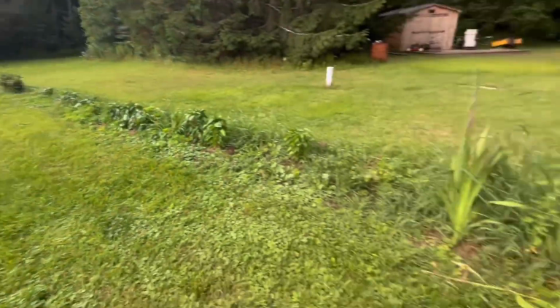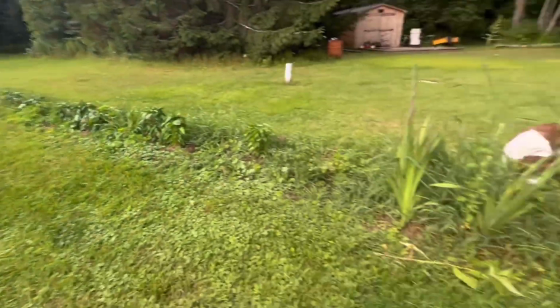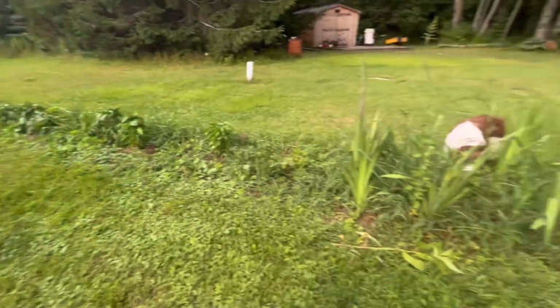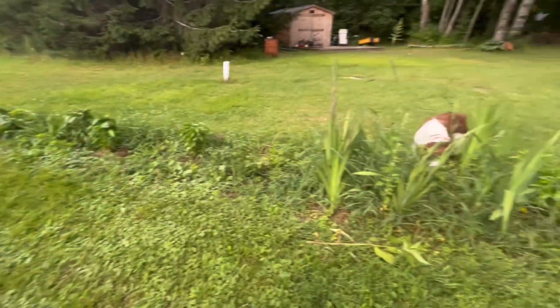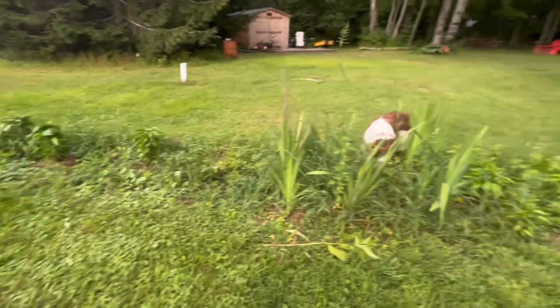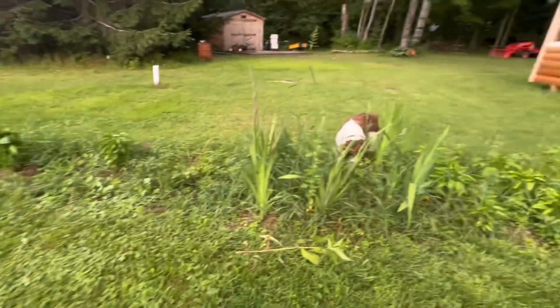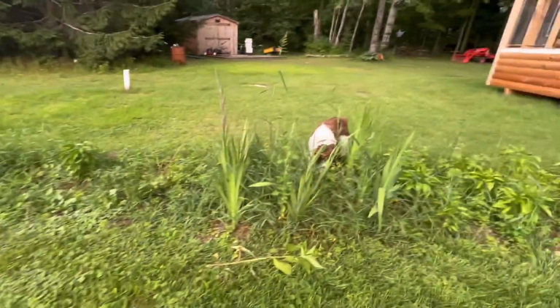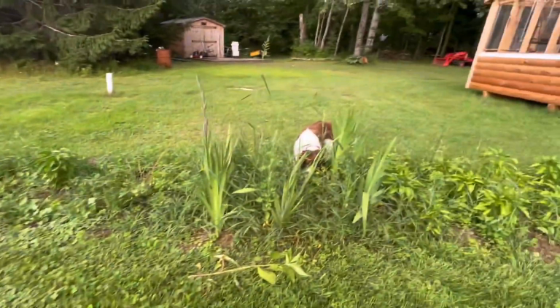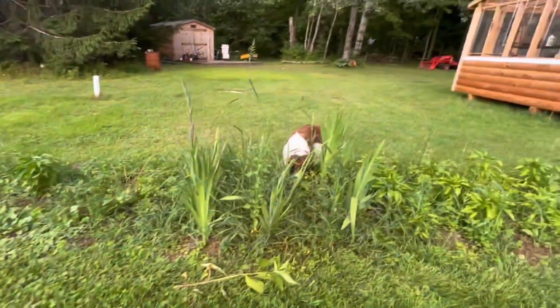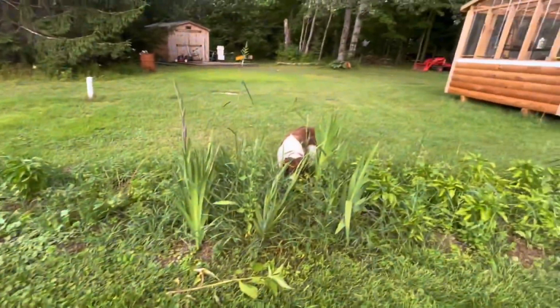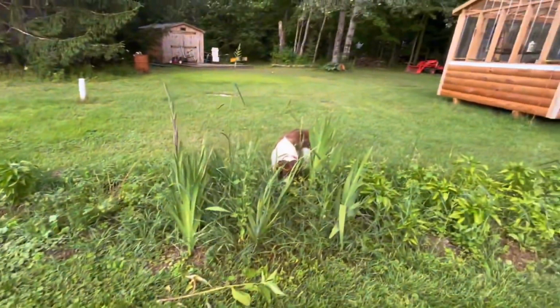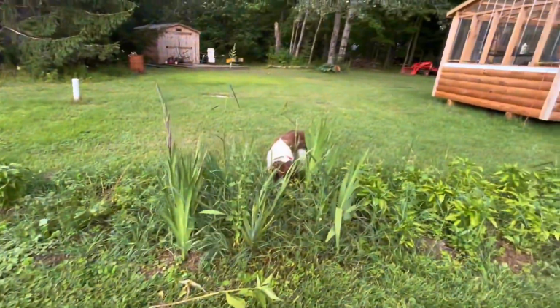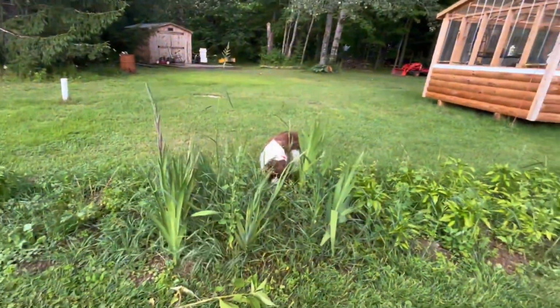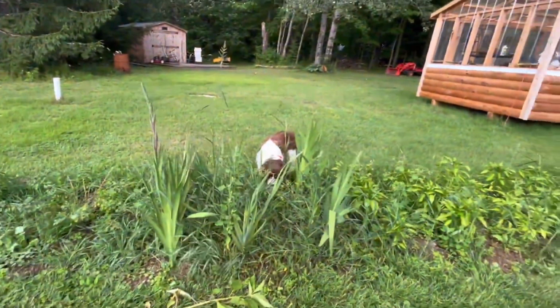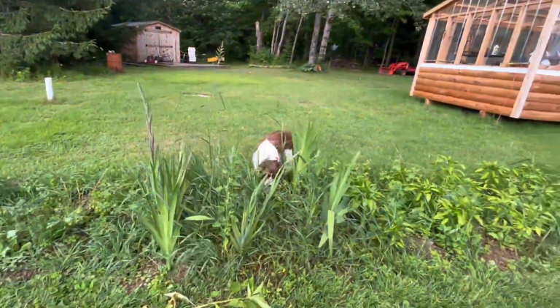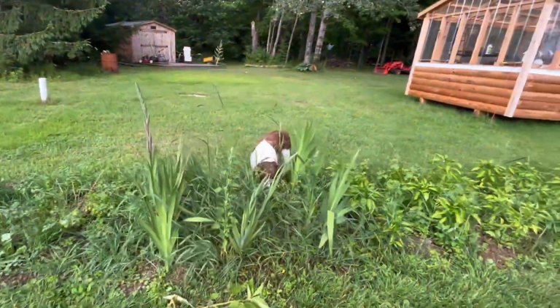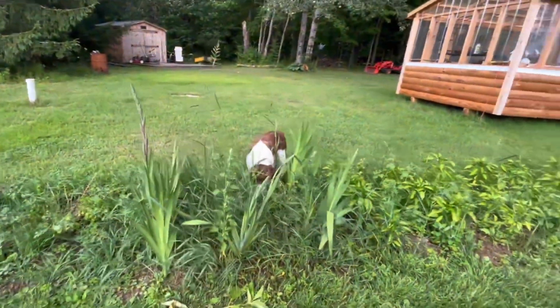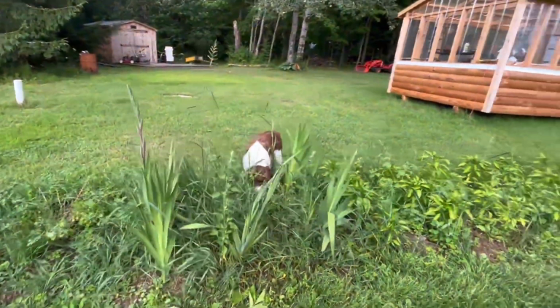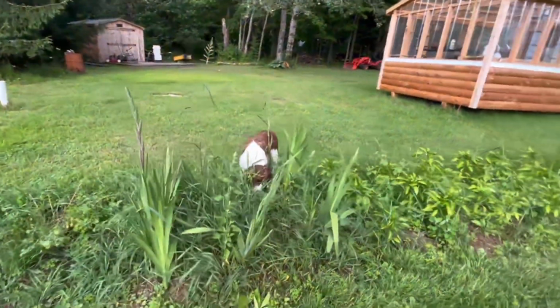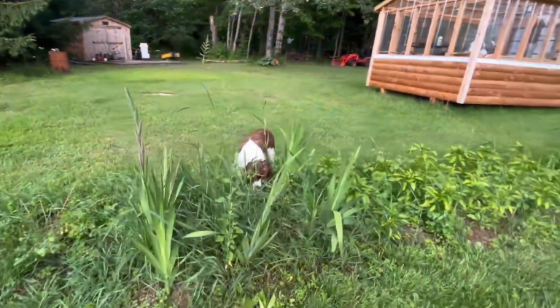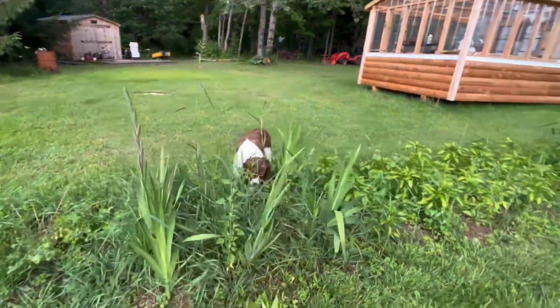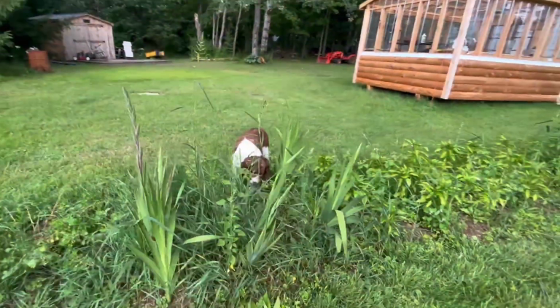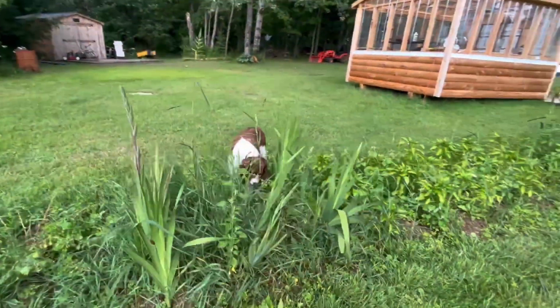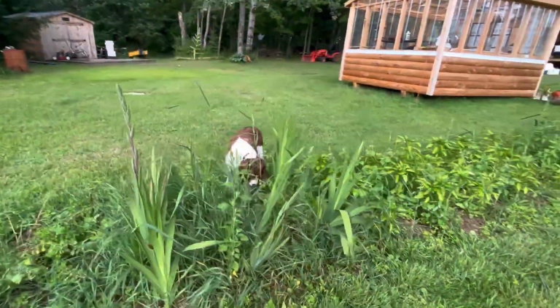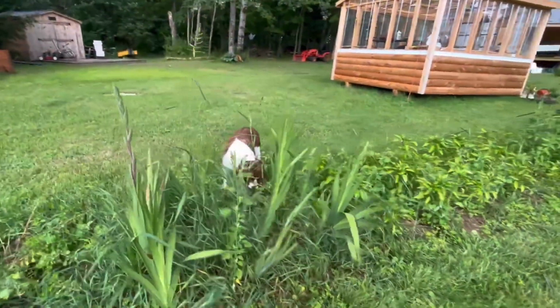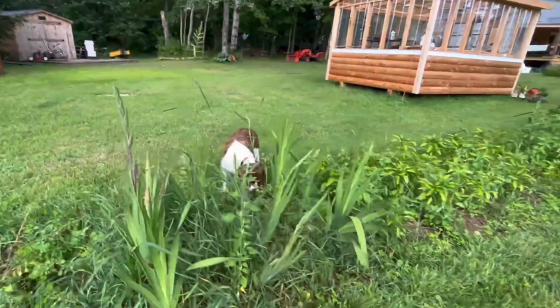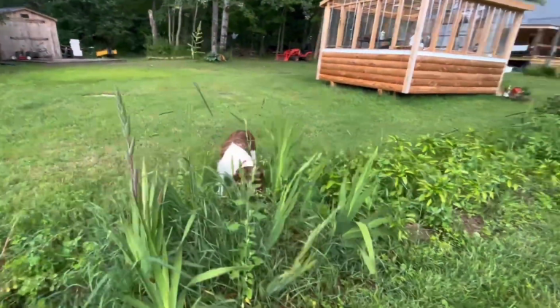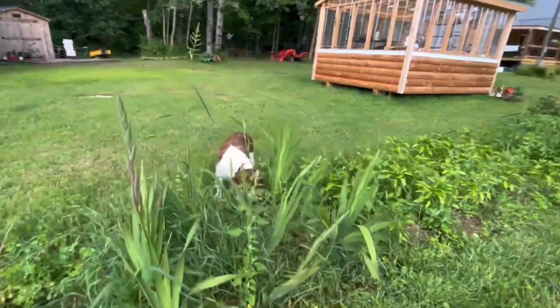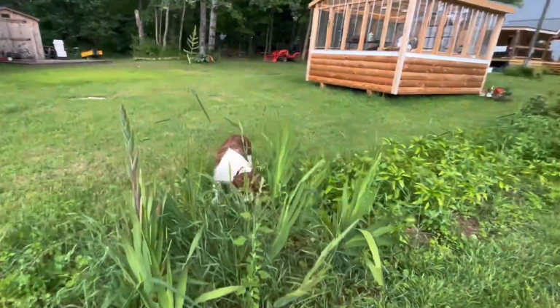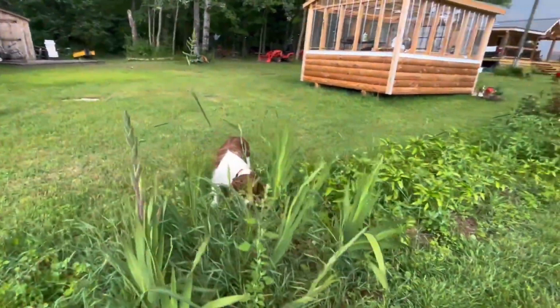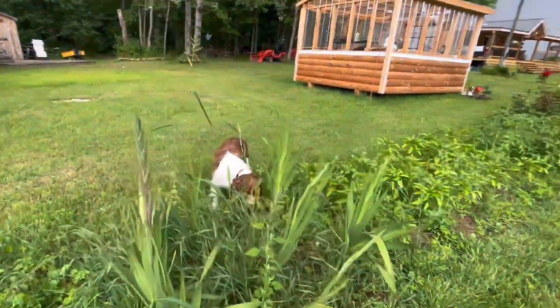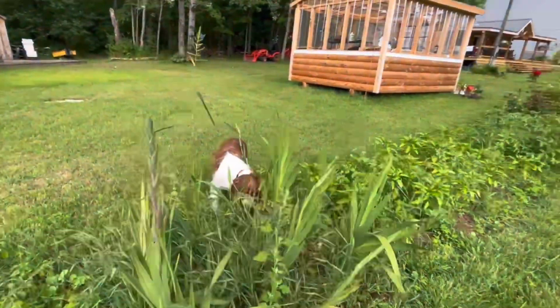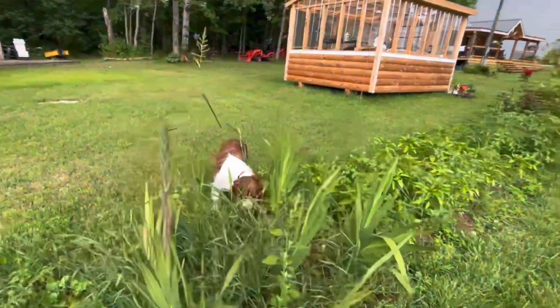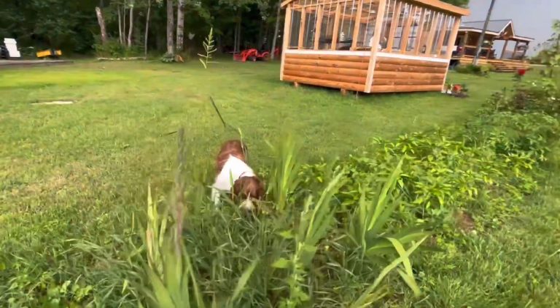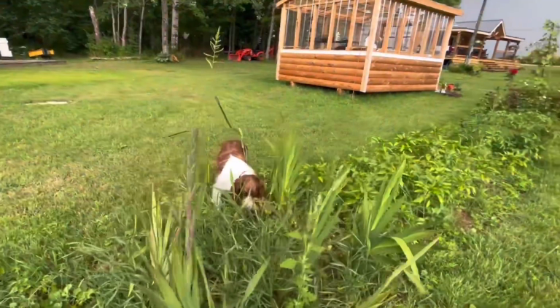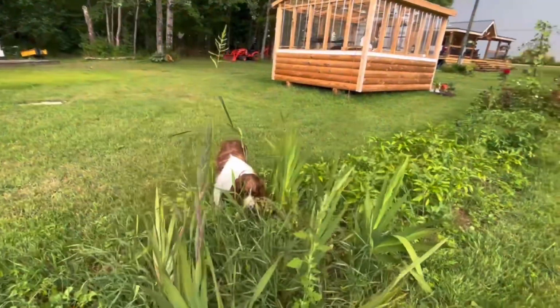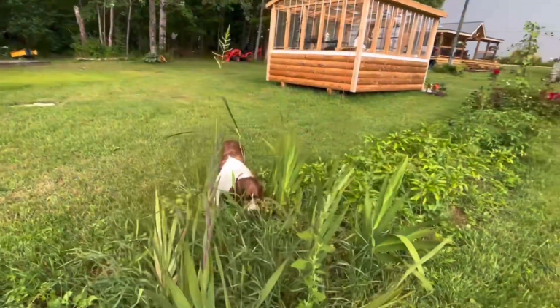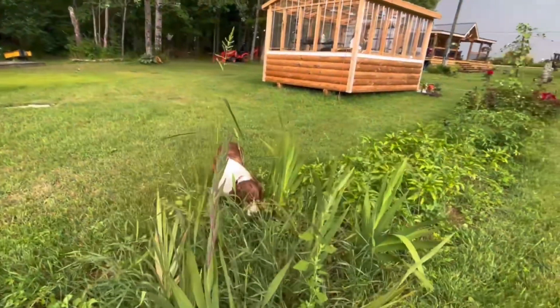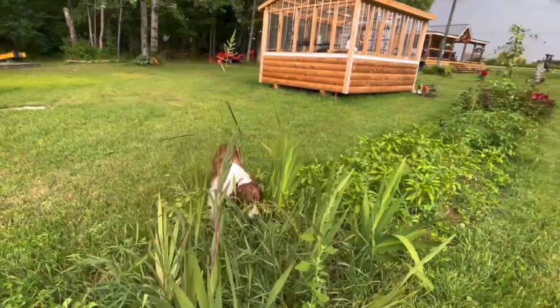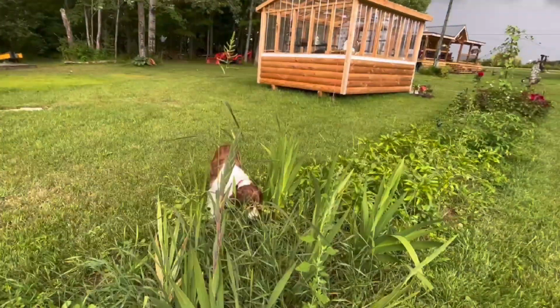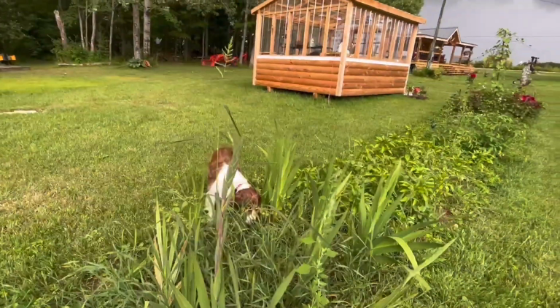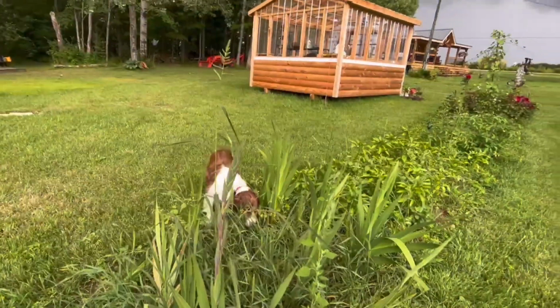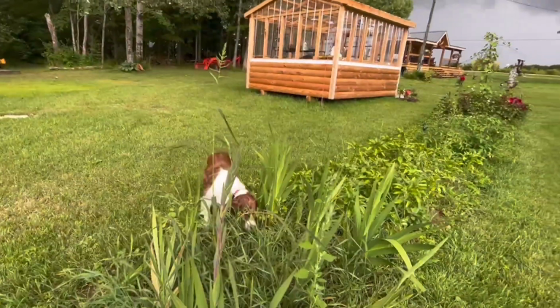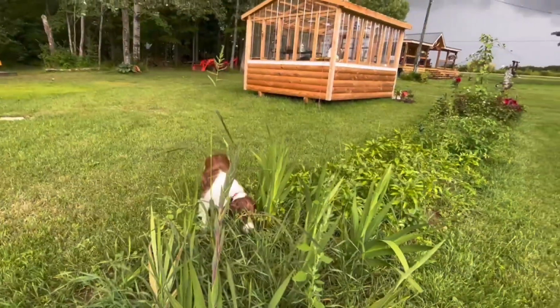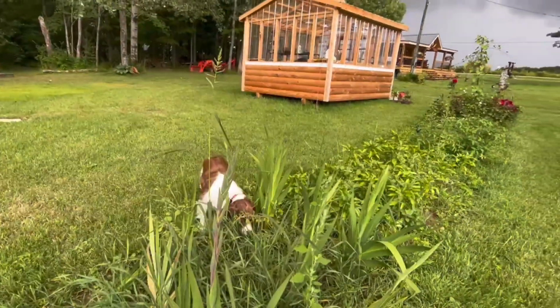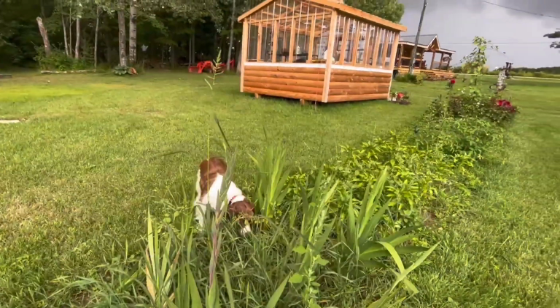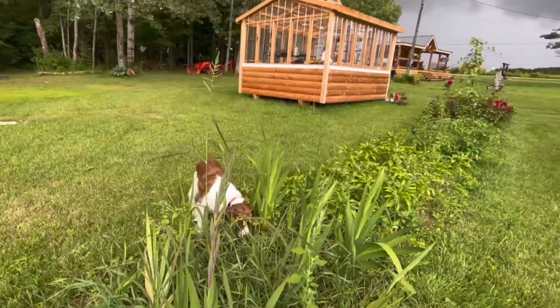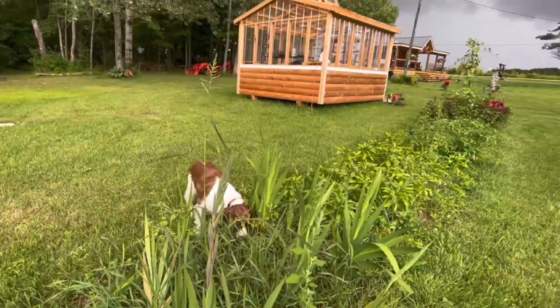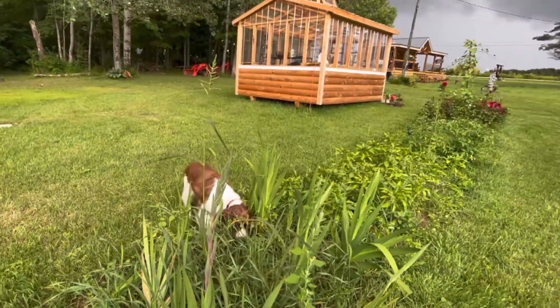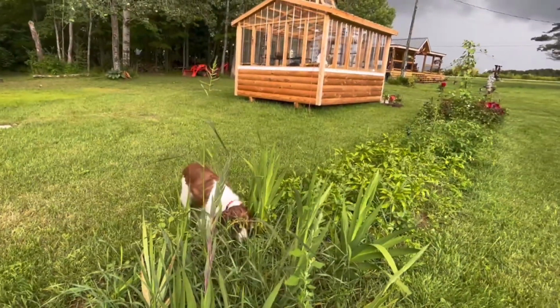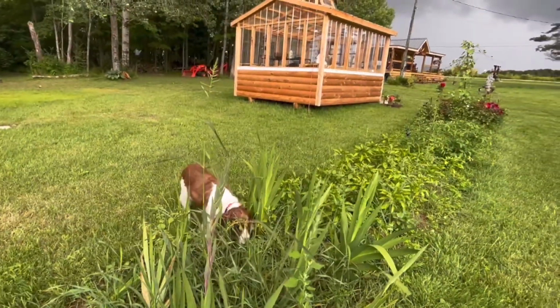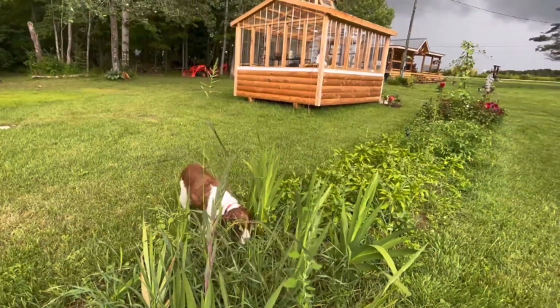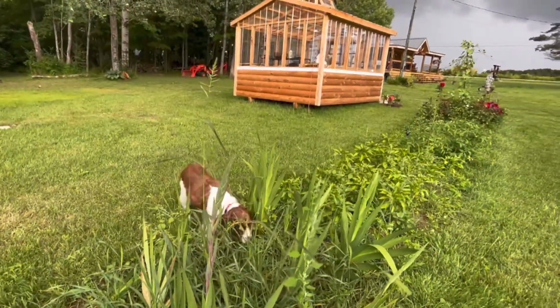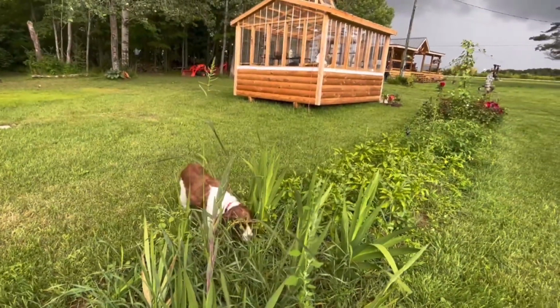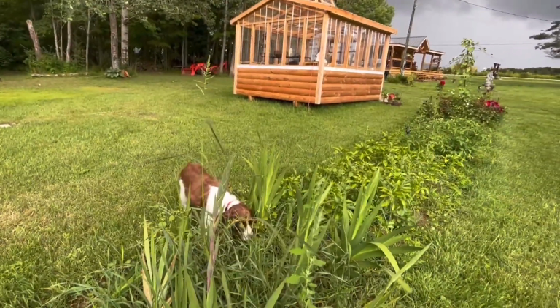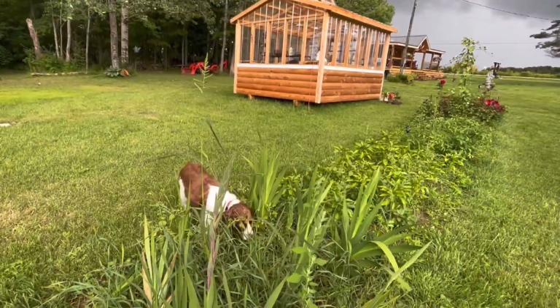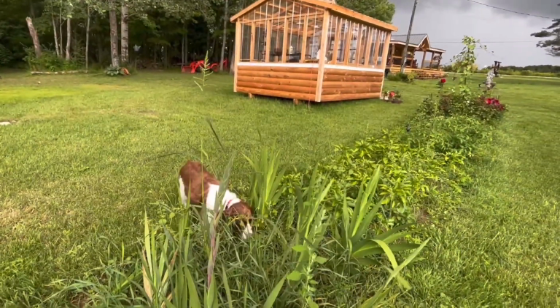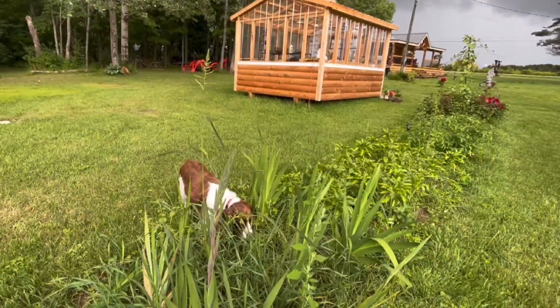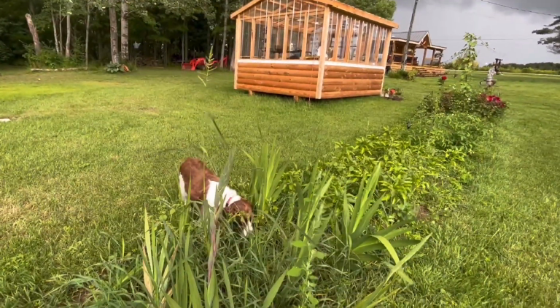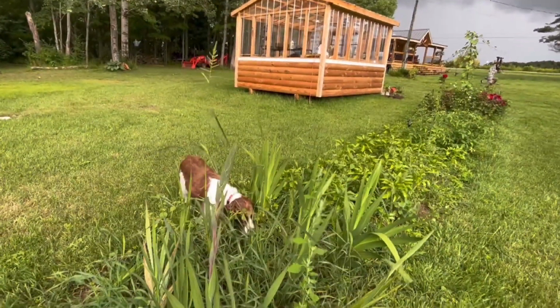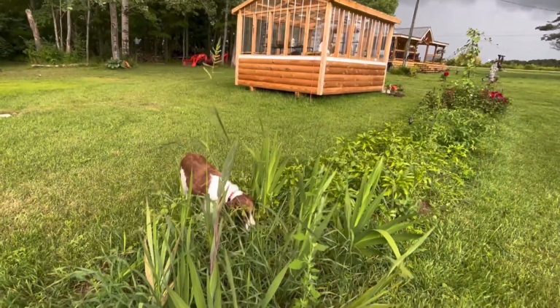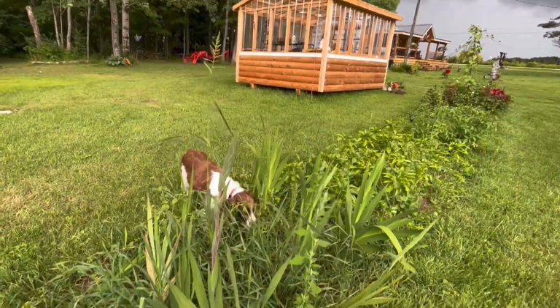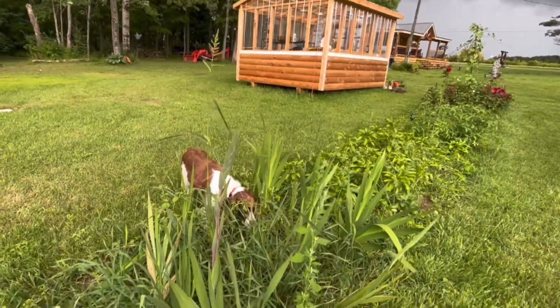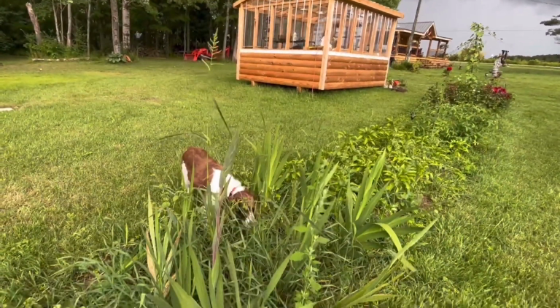My gladiolas. They're gonna be blooming pretty soon too.